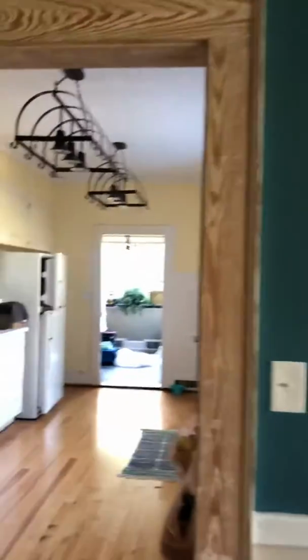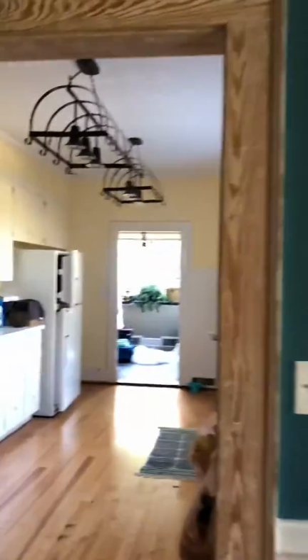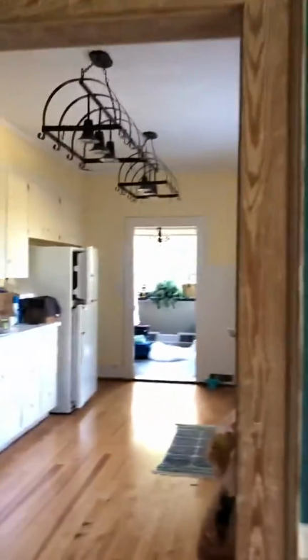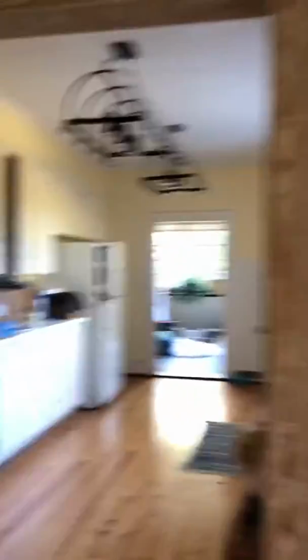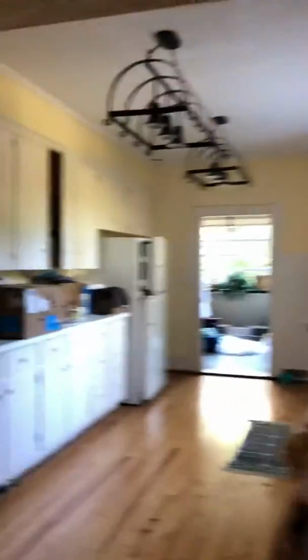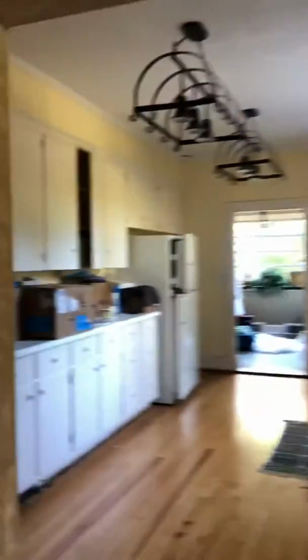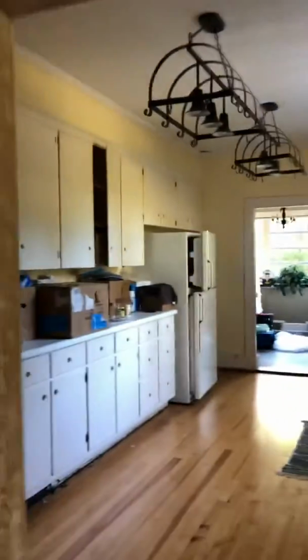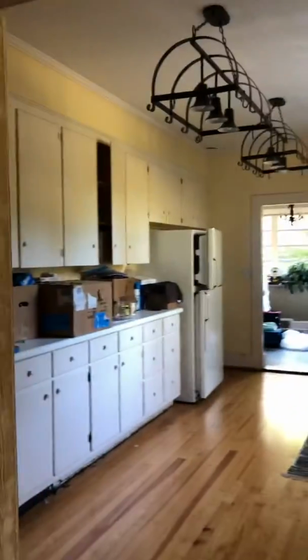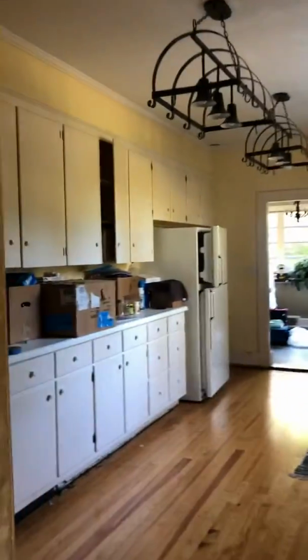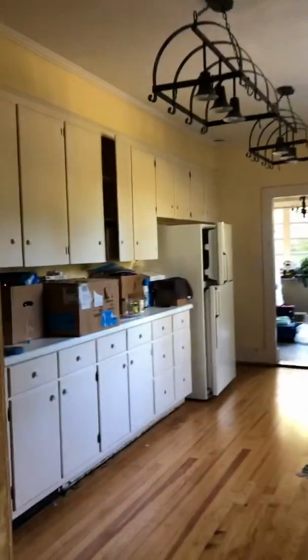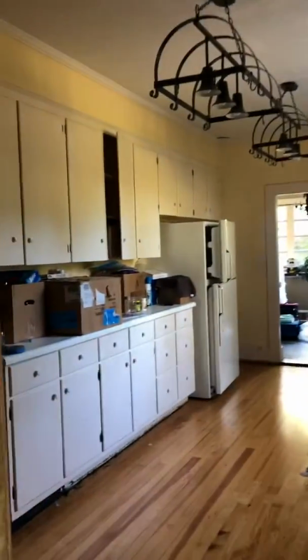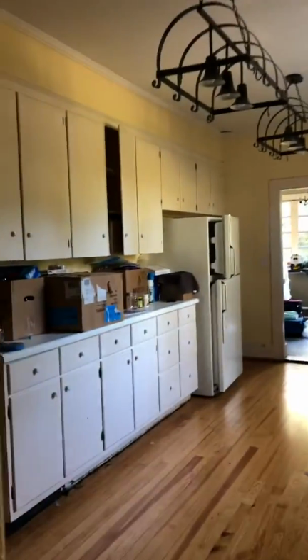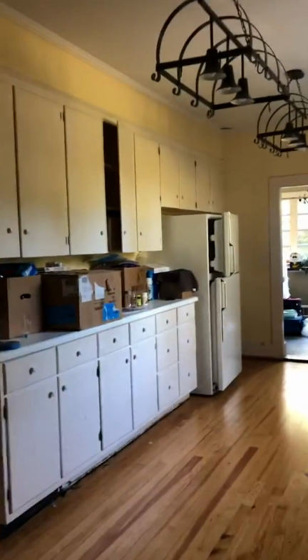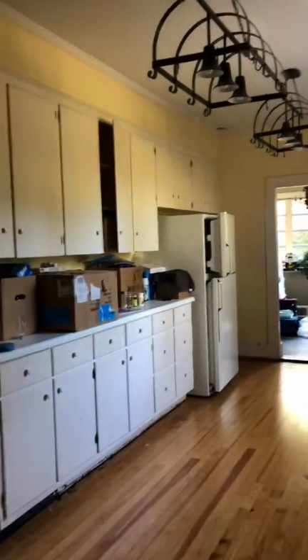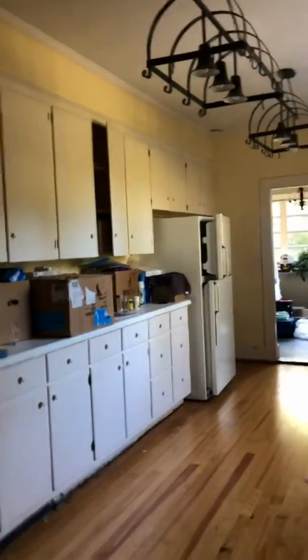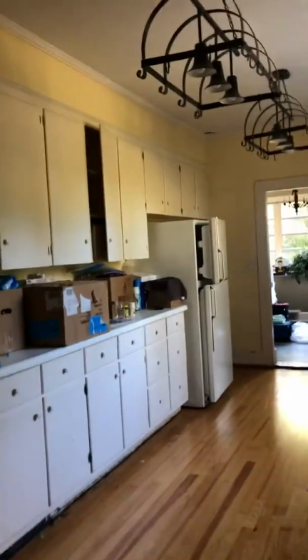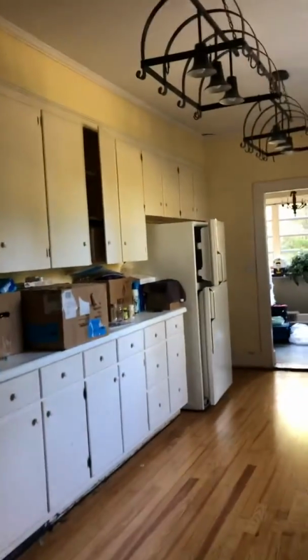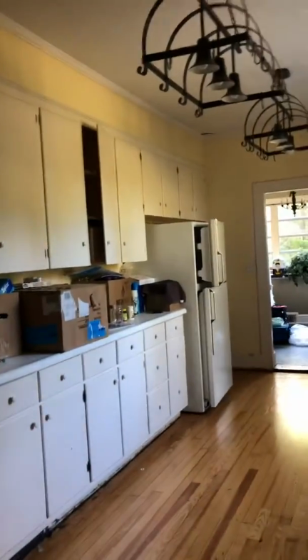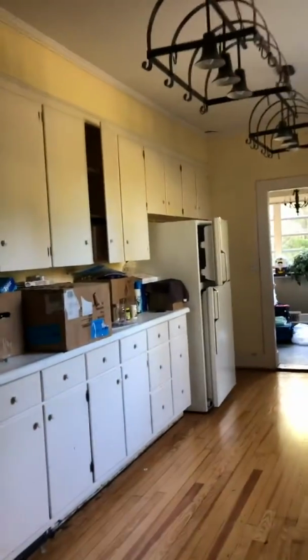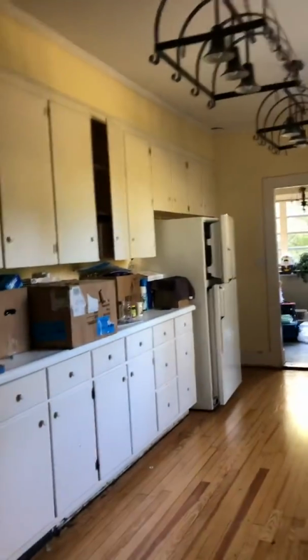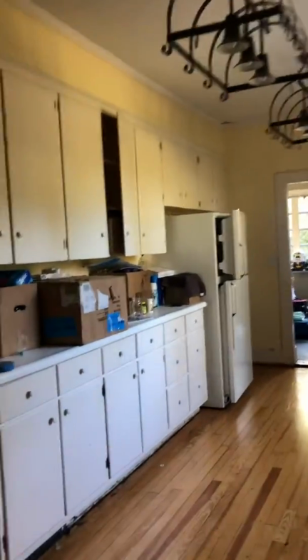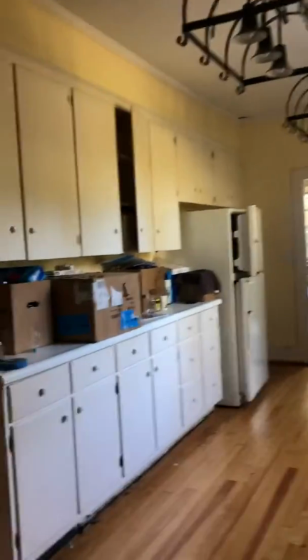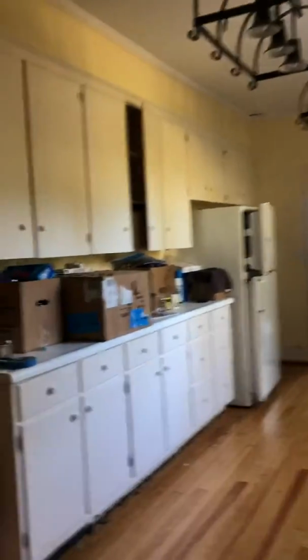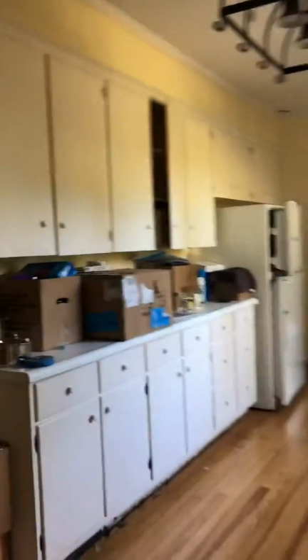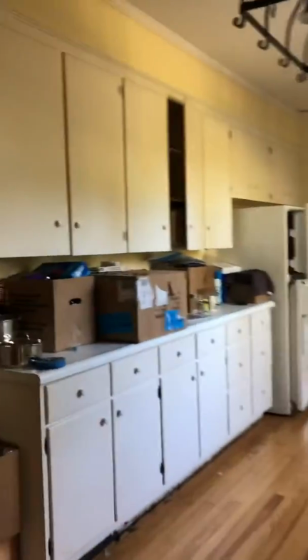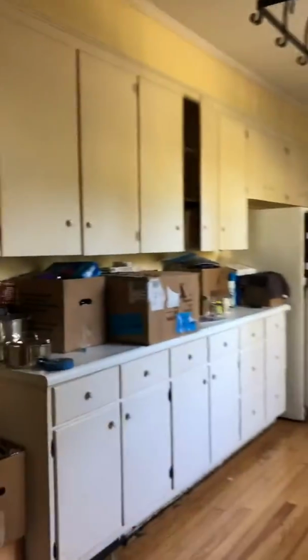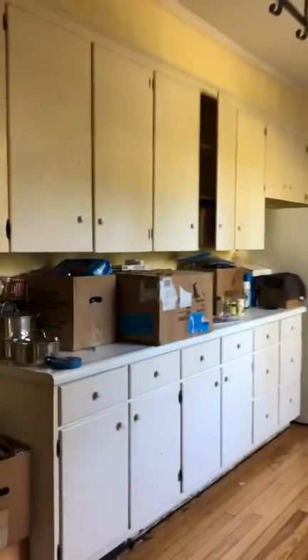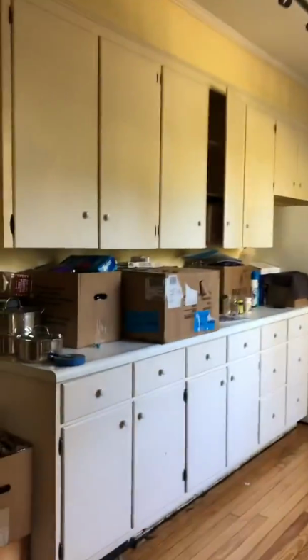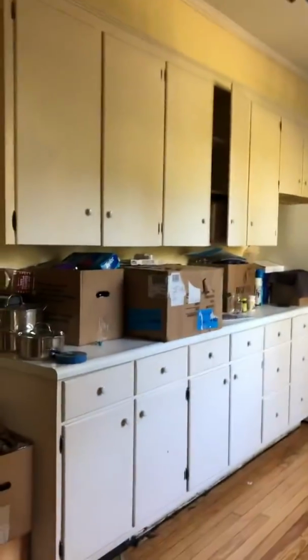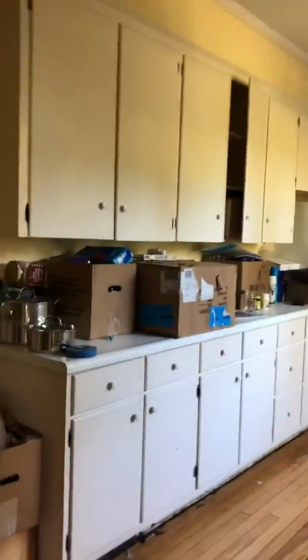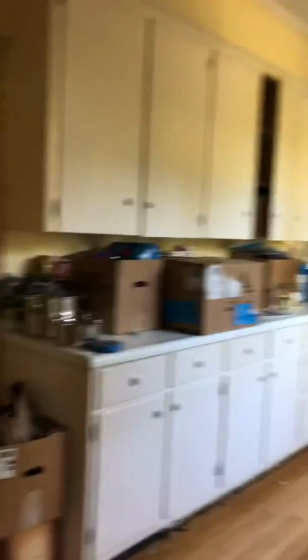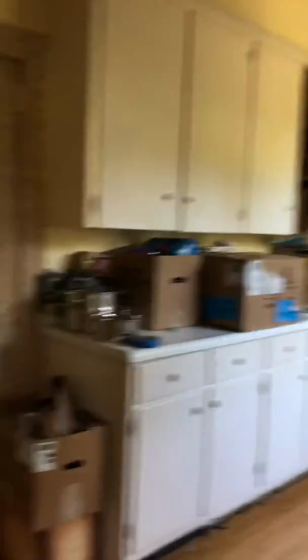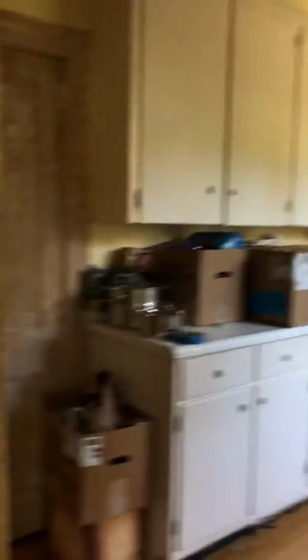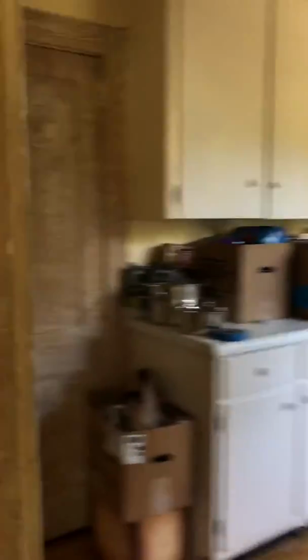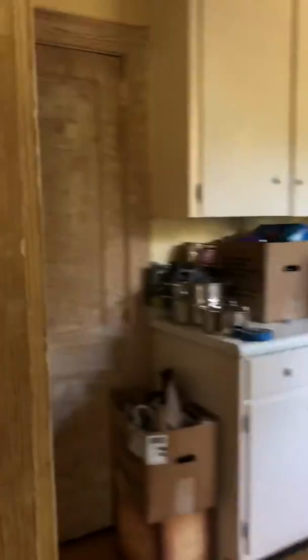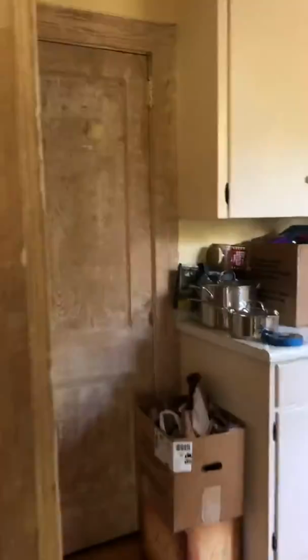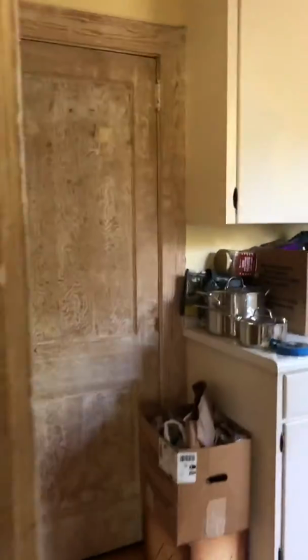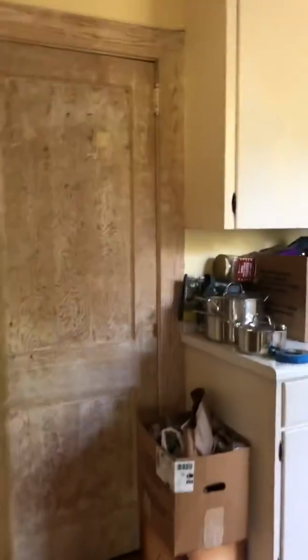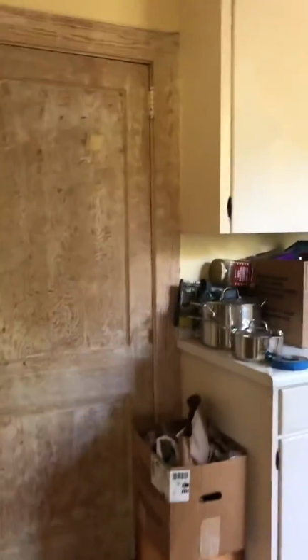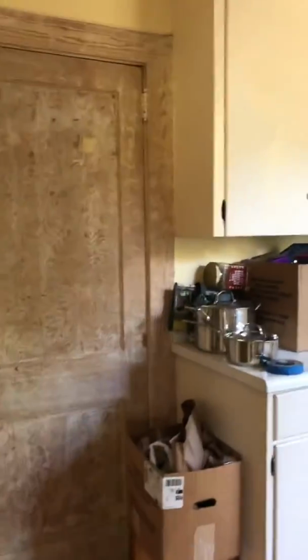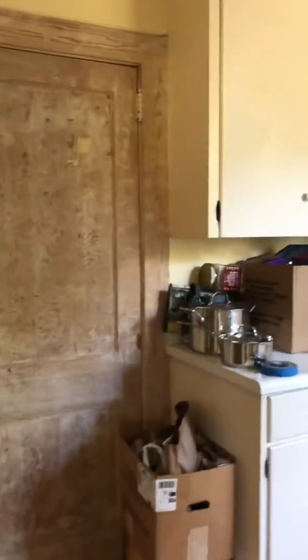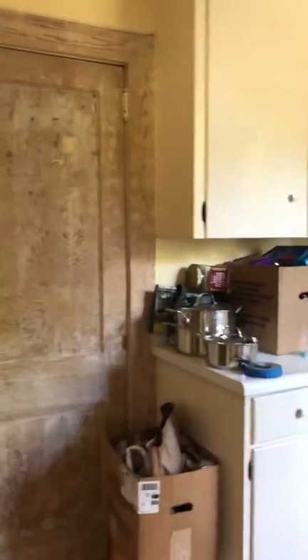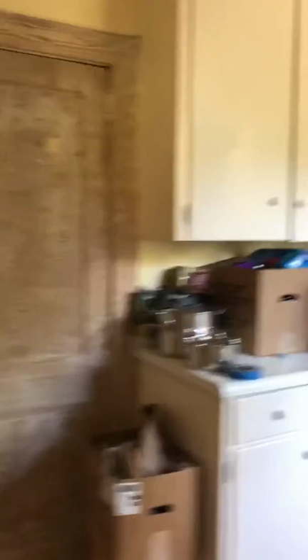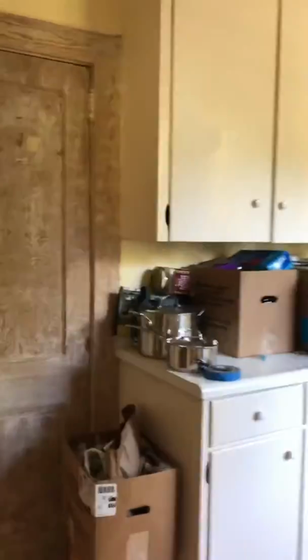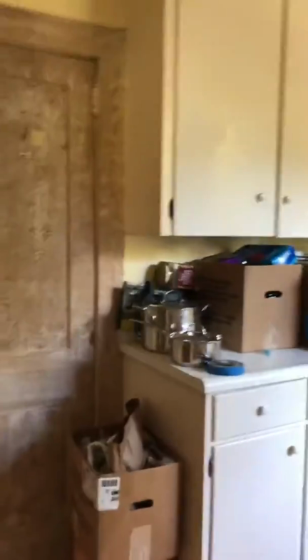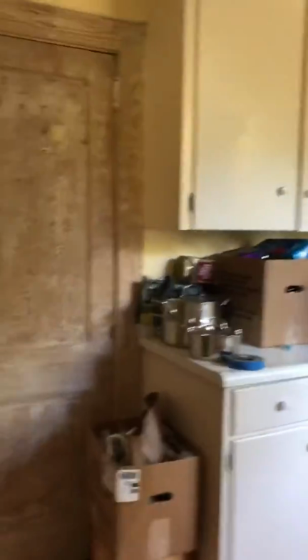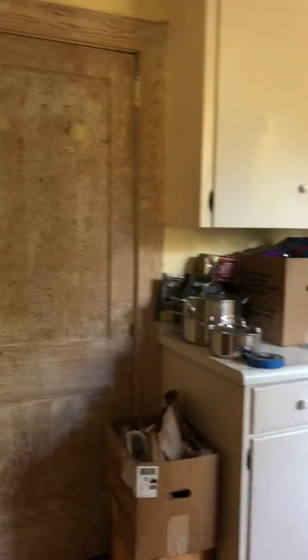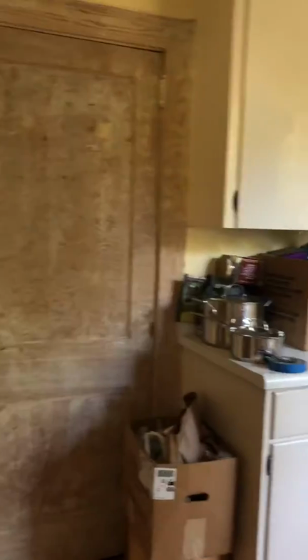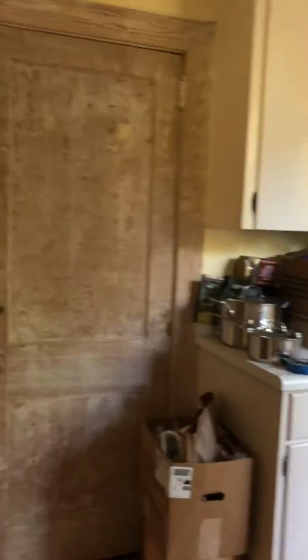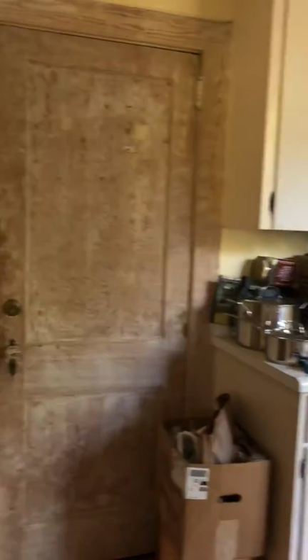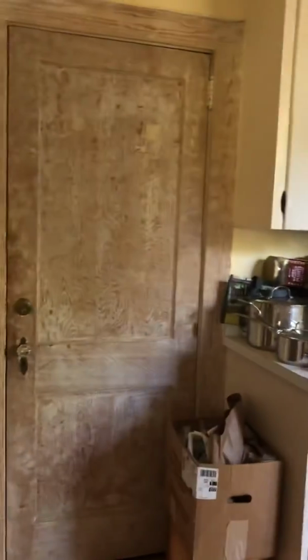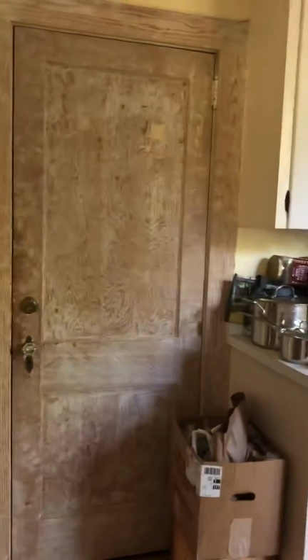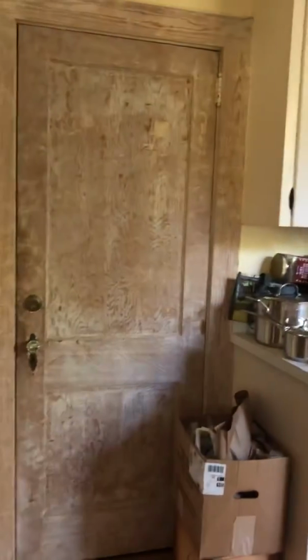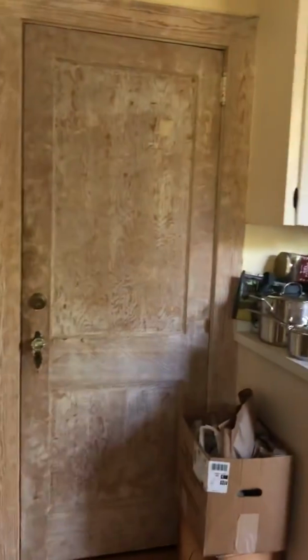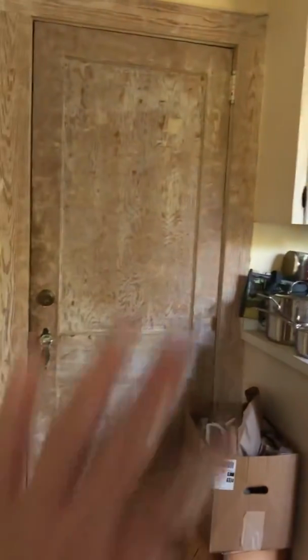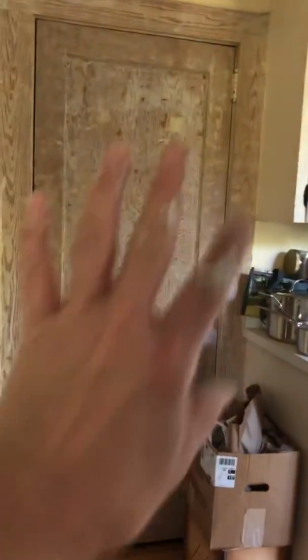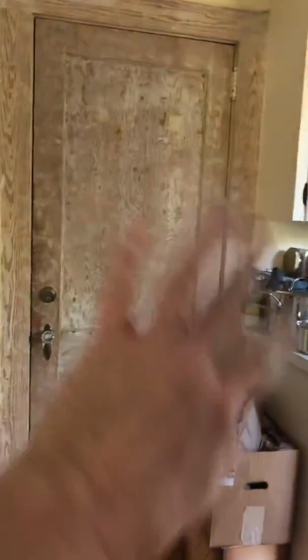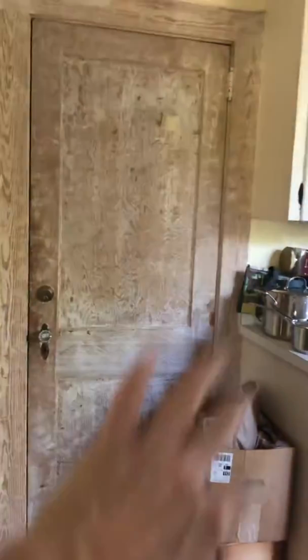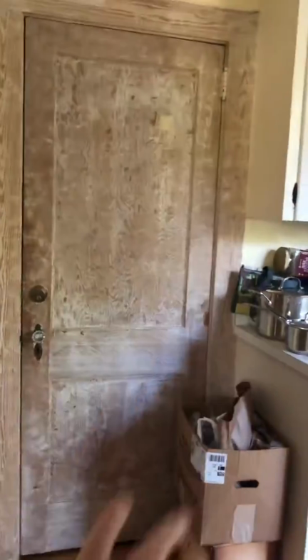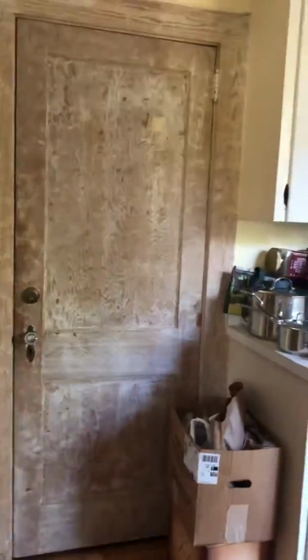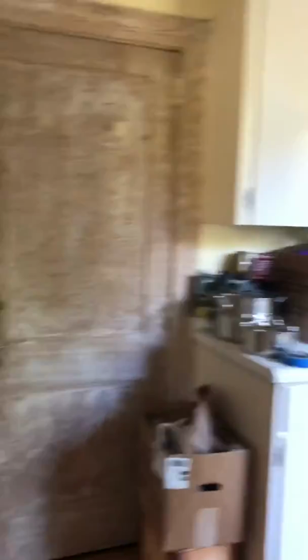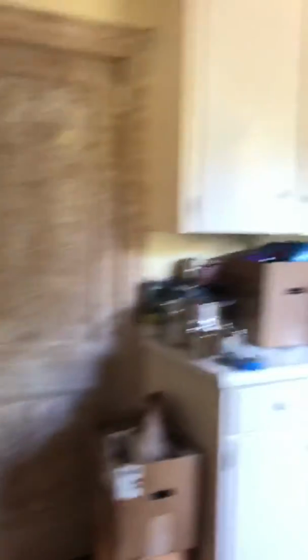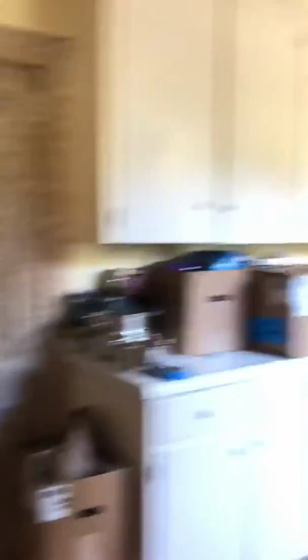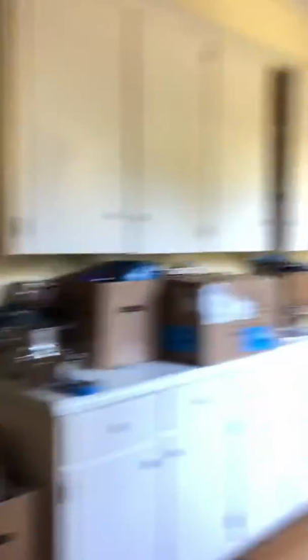At the end of the month we will replace the cabinets. I need to paint all the doors.